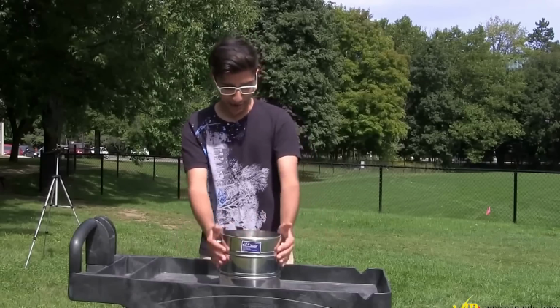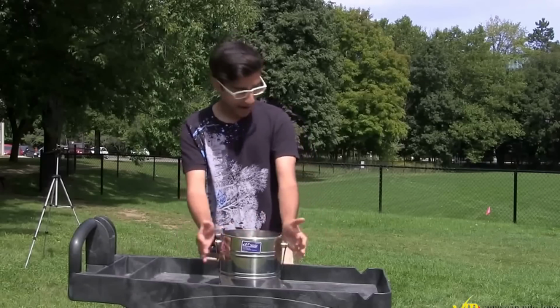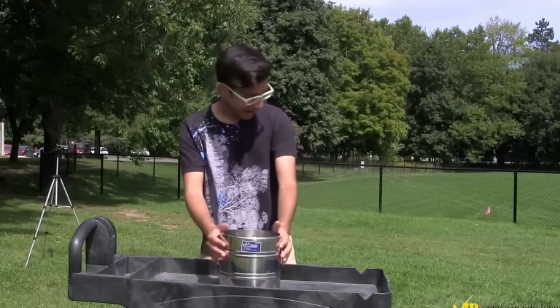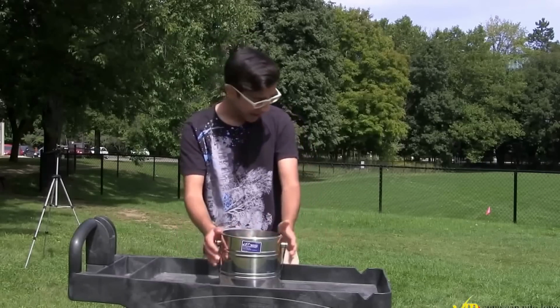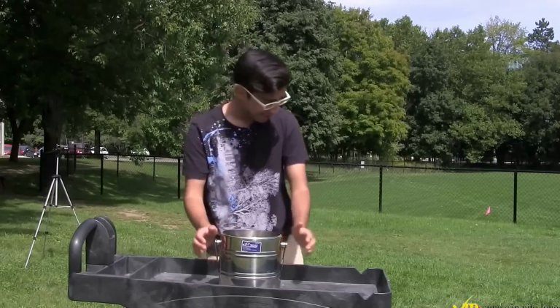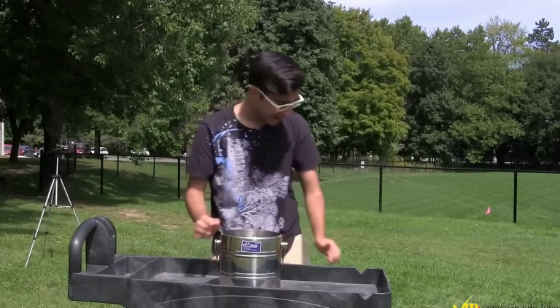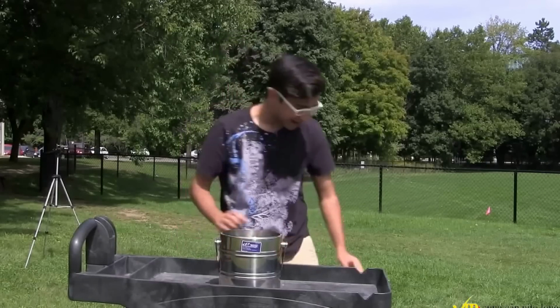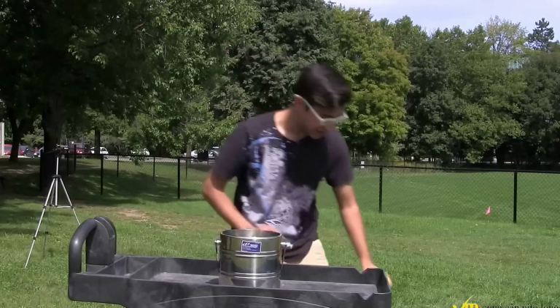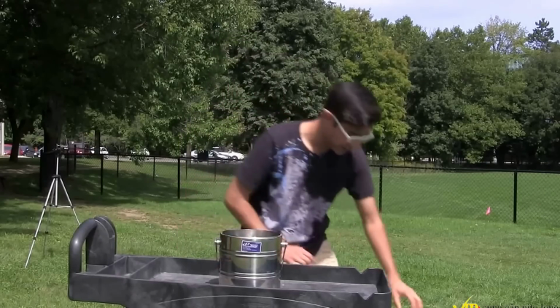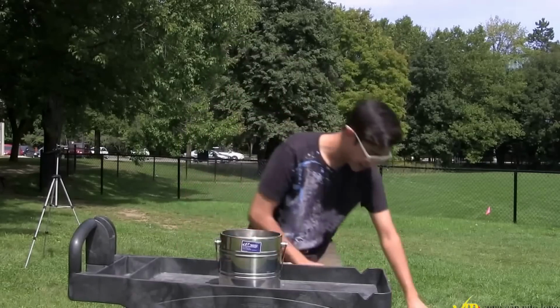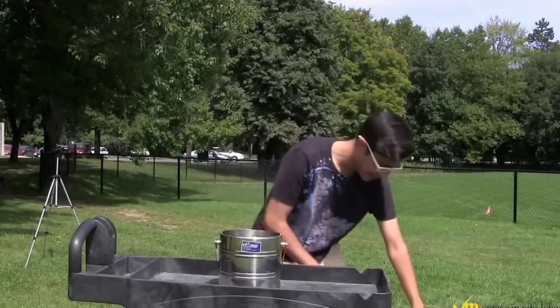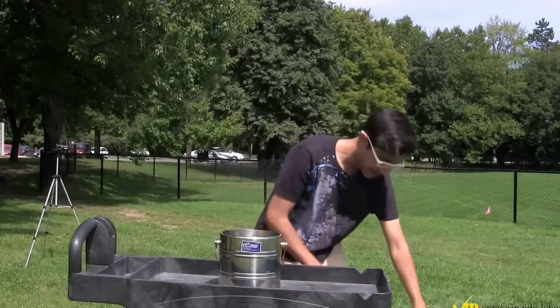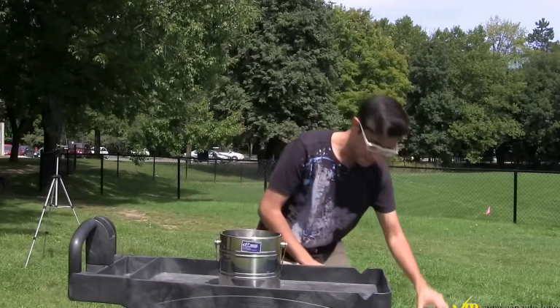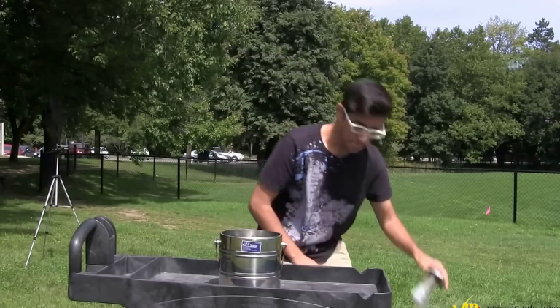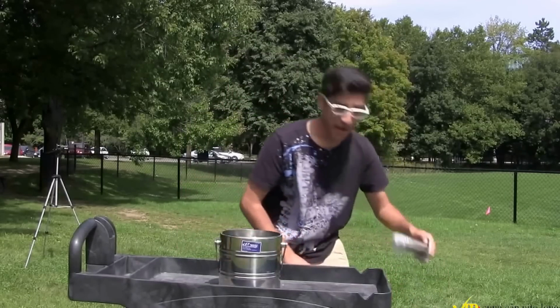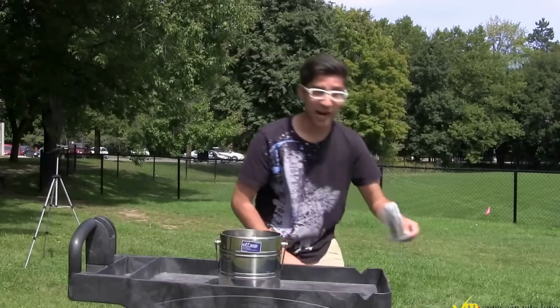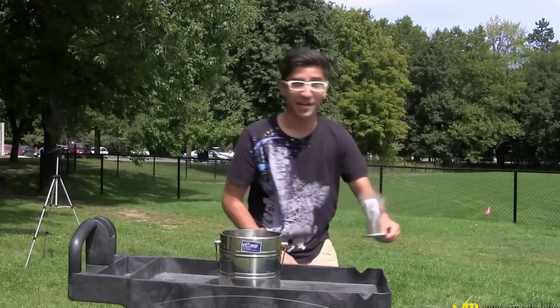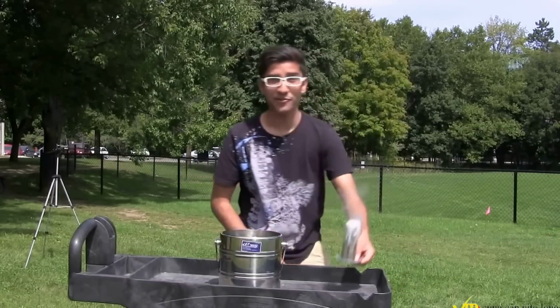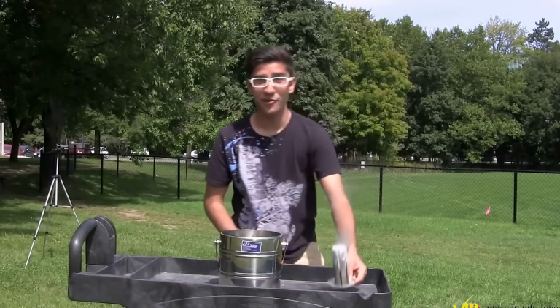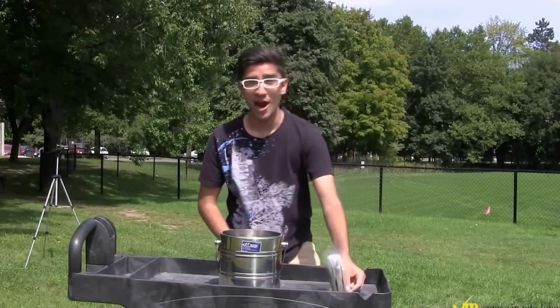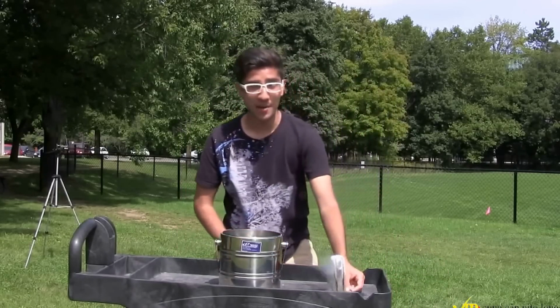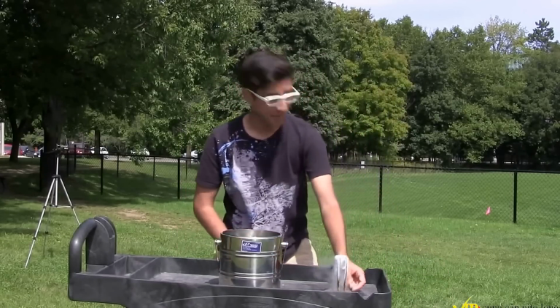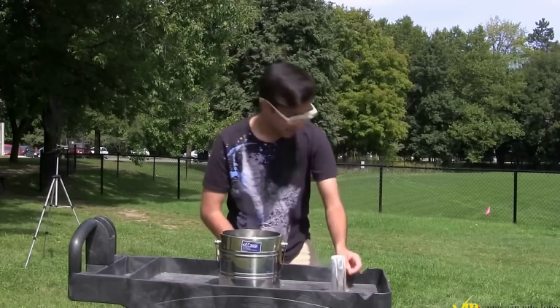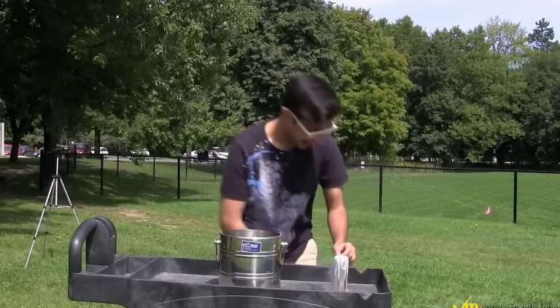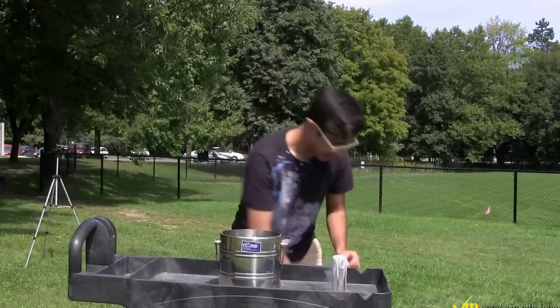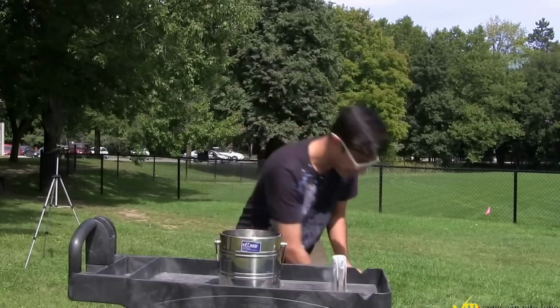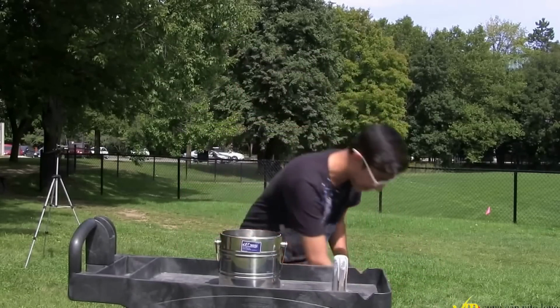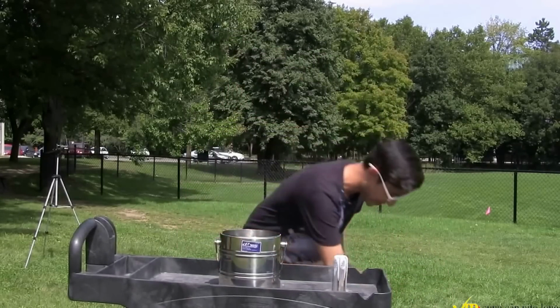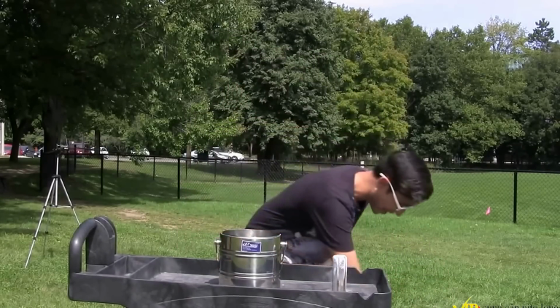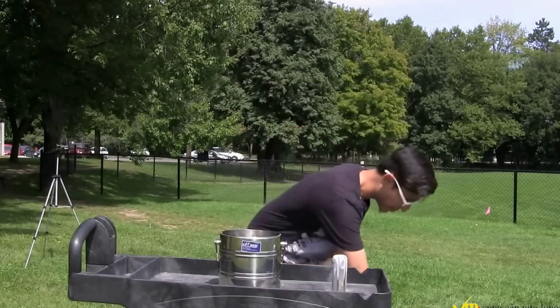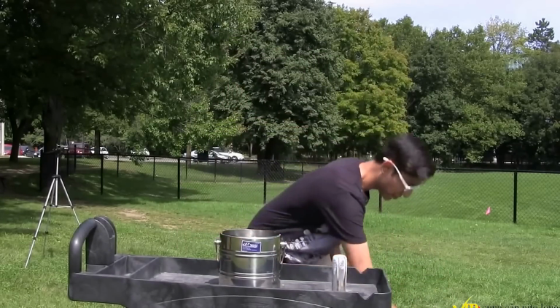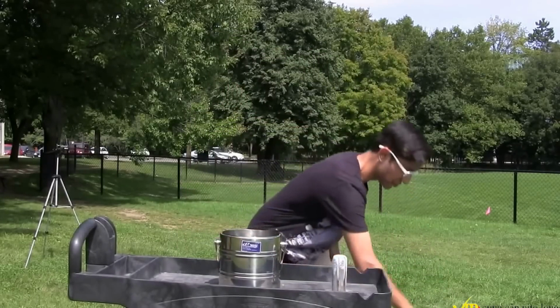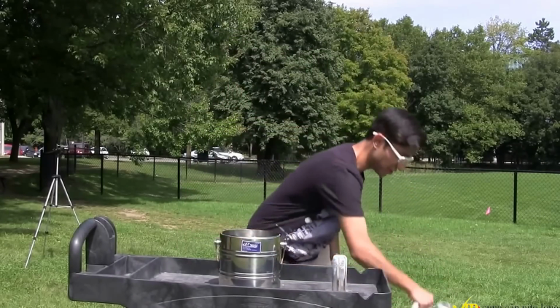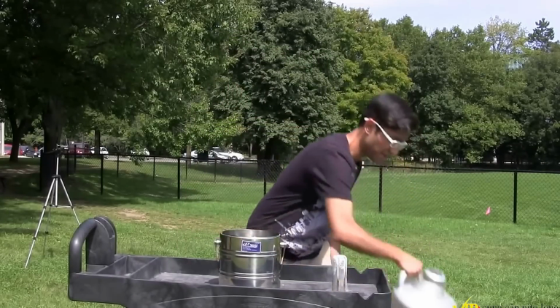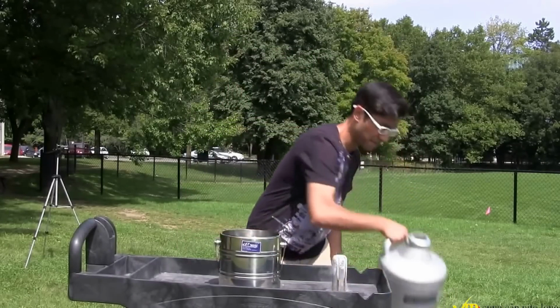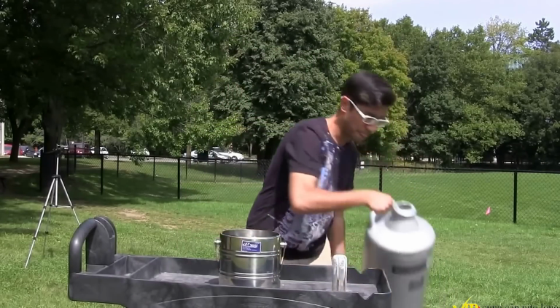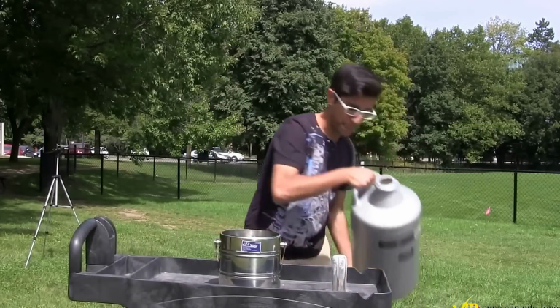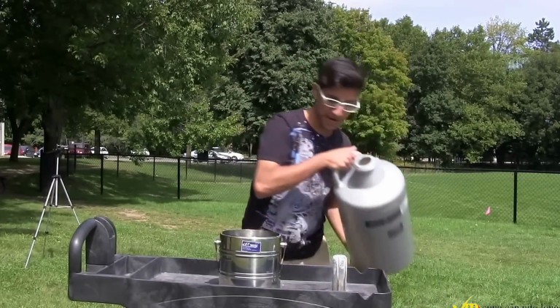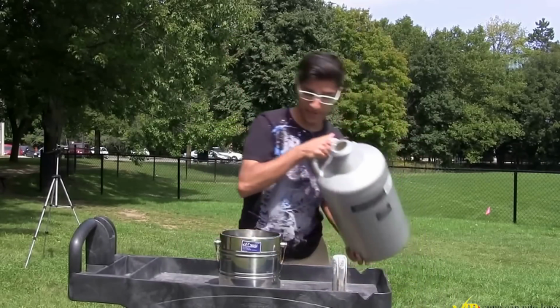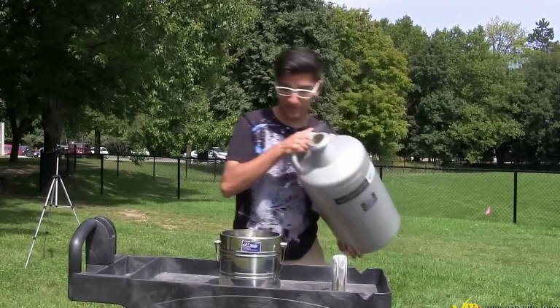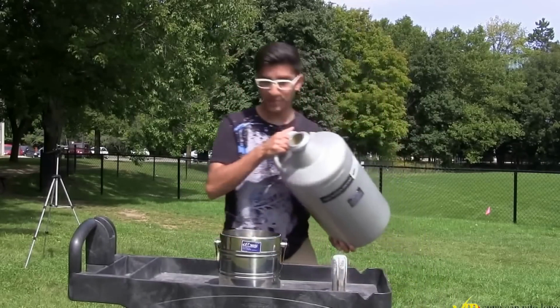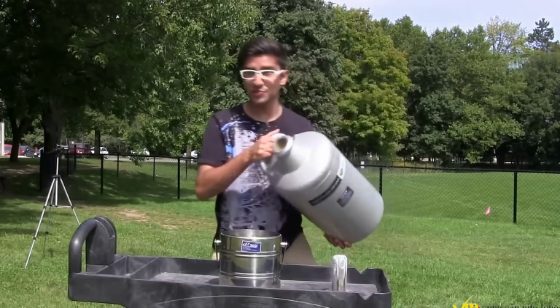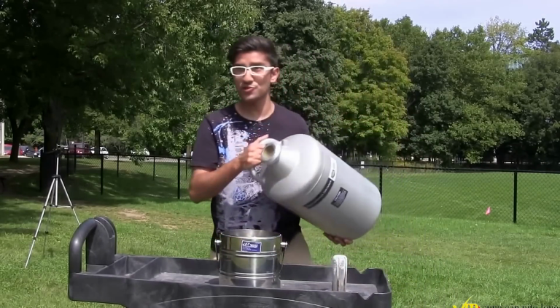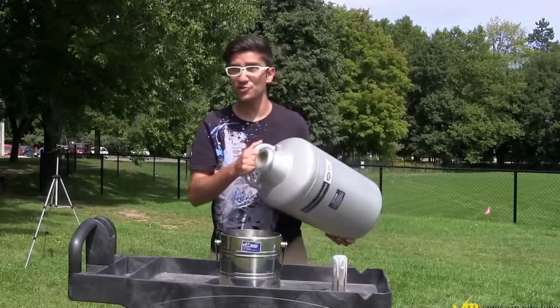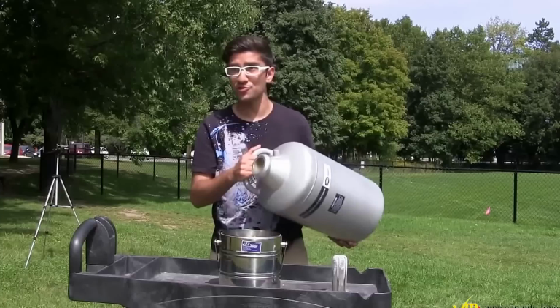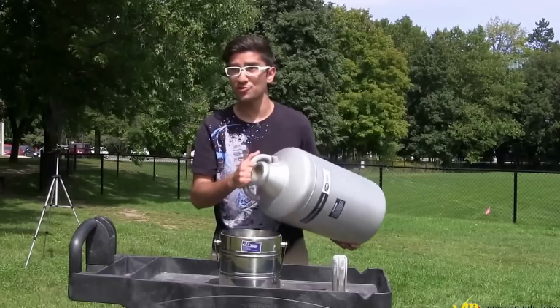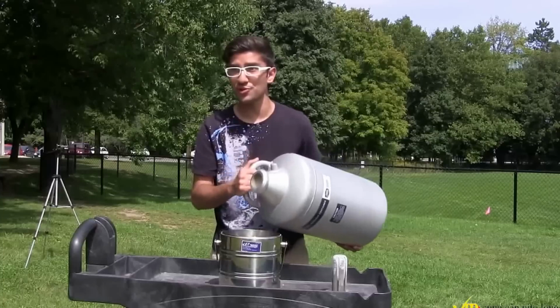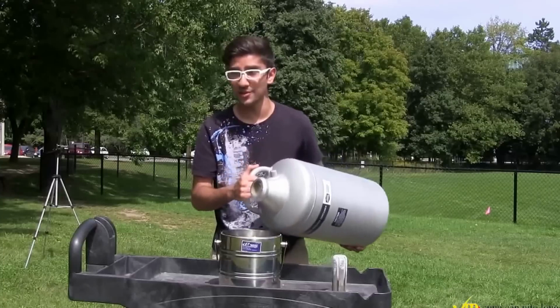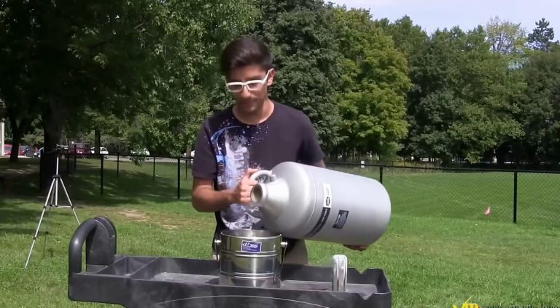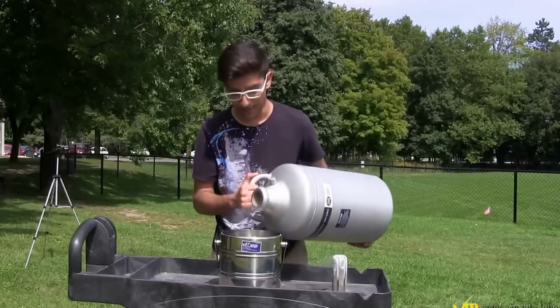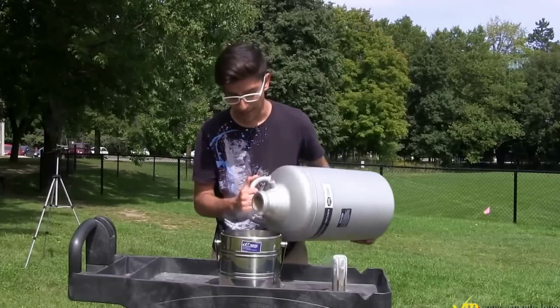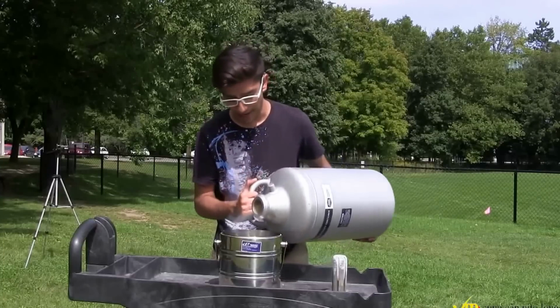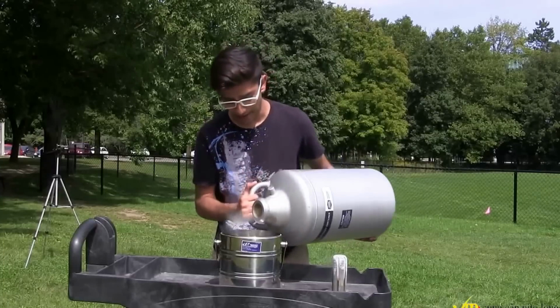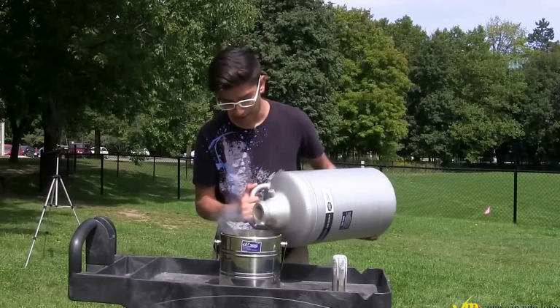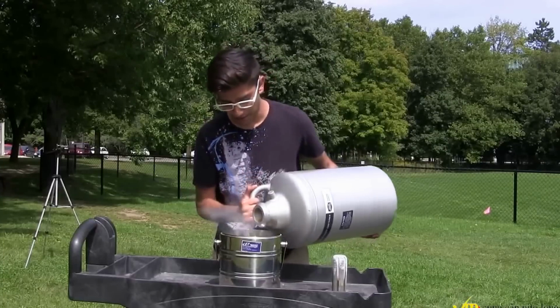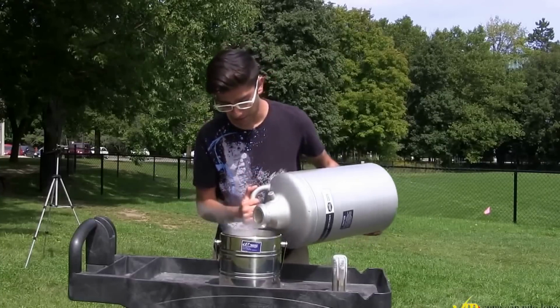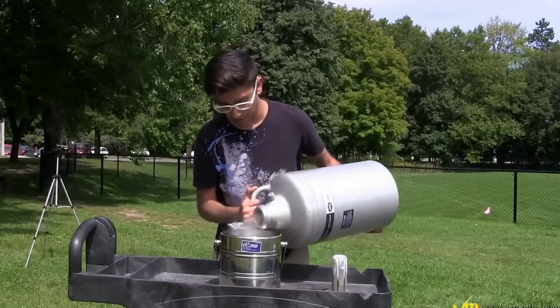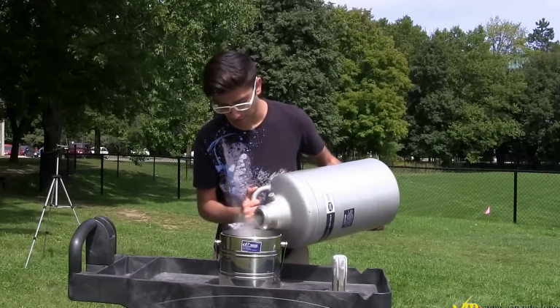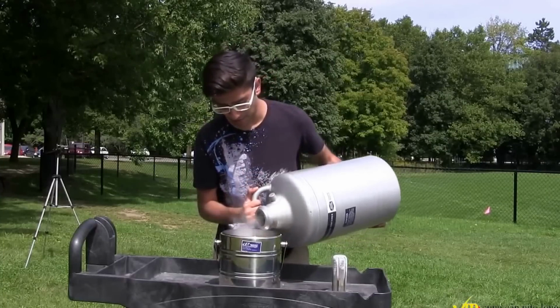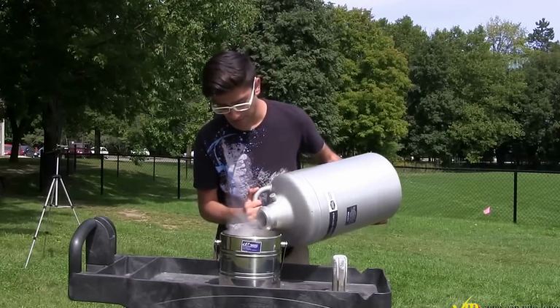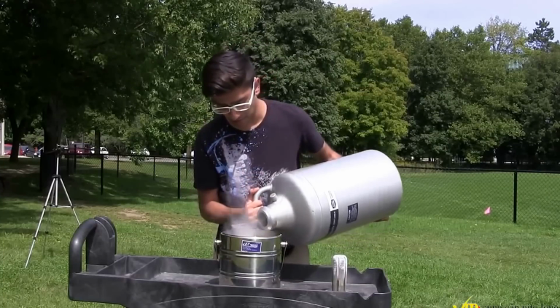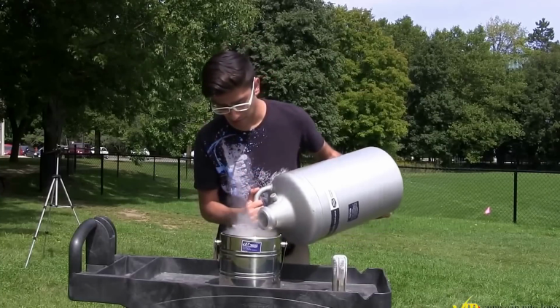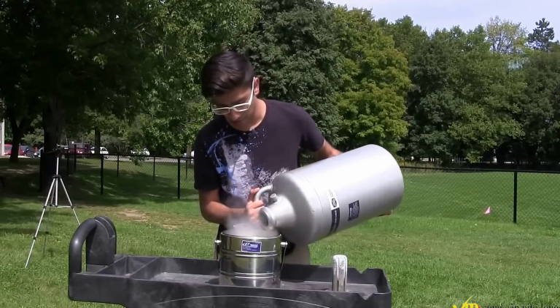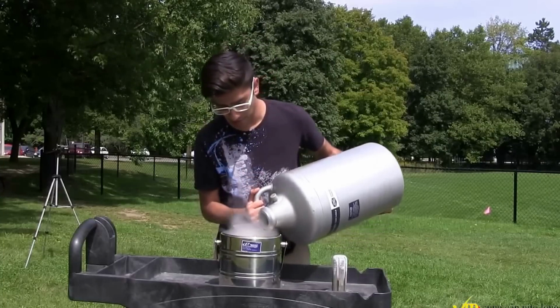So here I have my Dewar. I'm going to grab my liquid nitrogen. It's extremely, extremely cool.